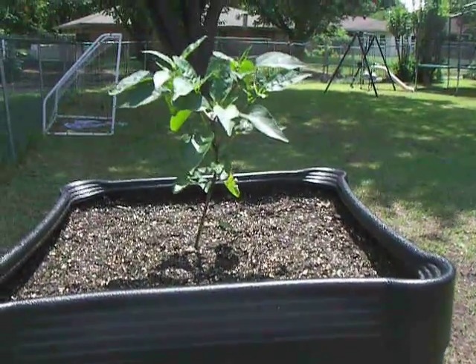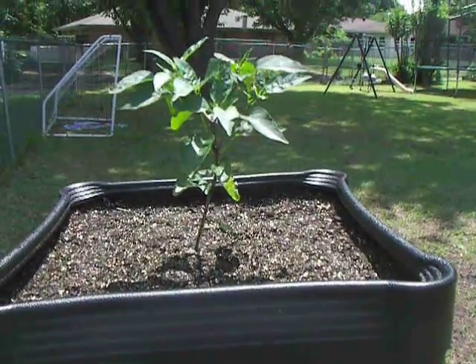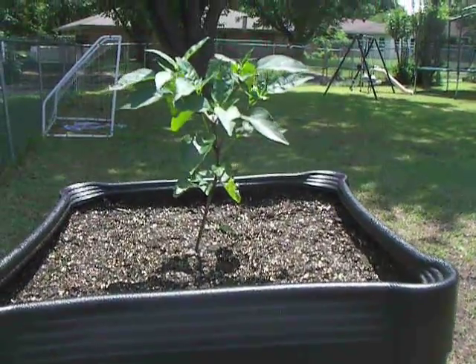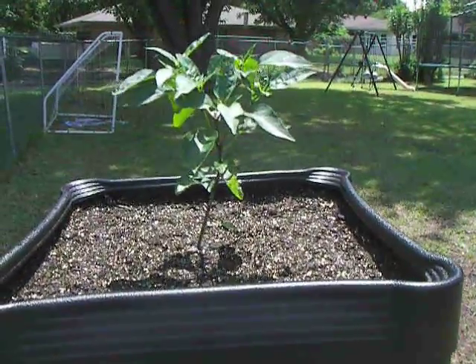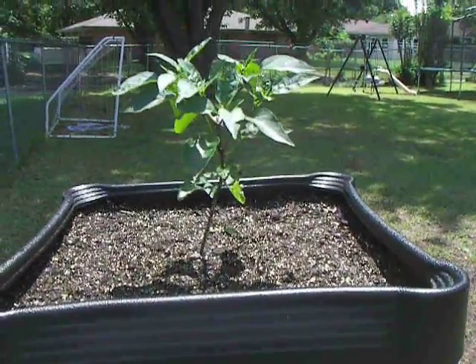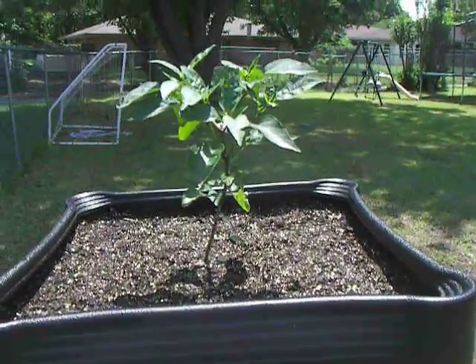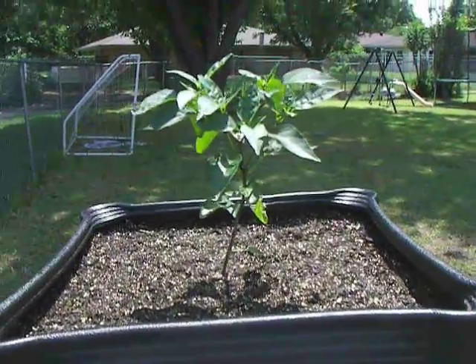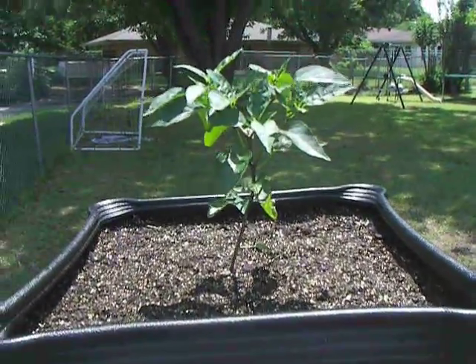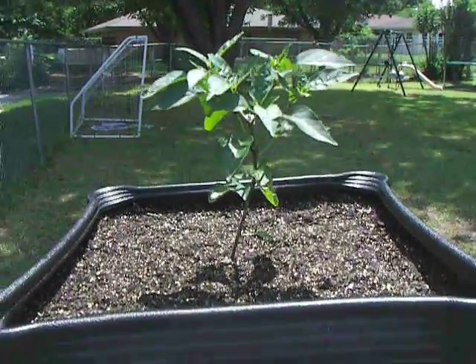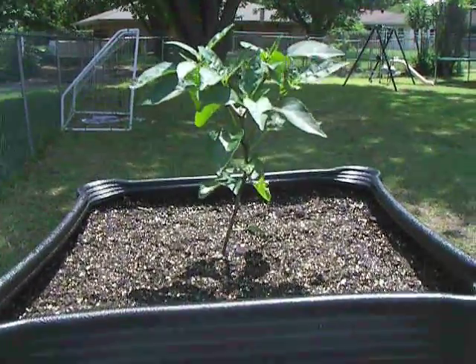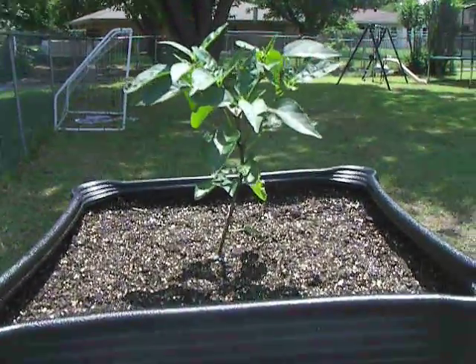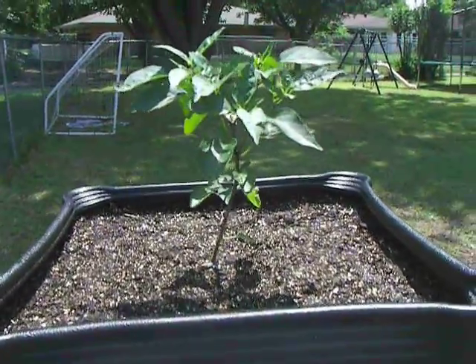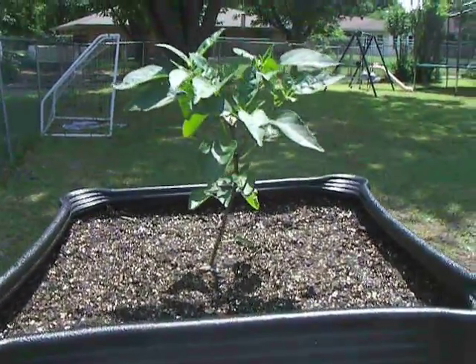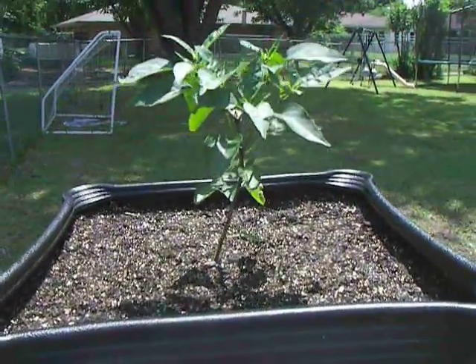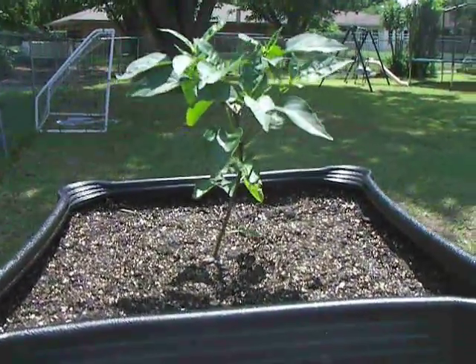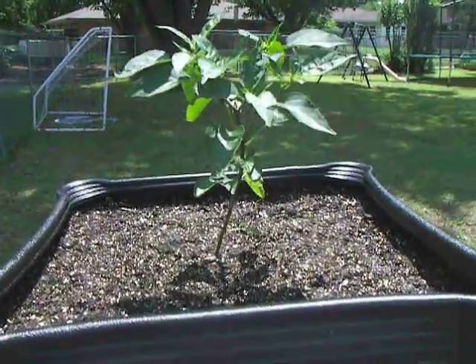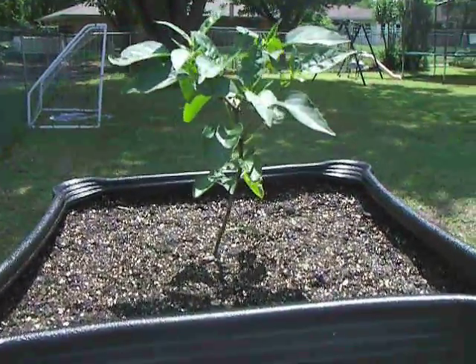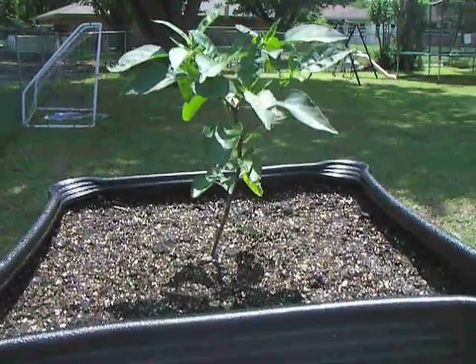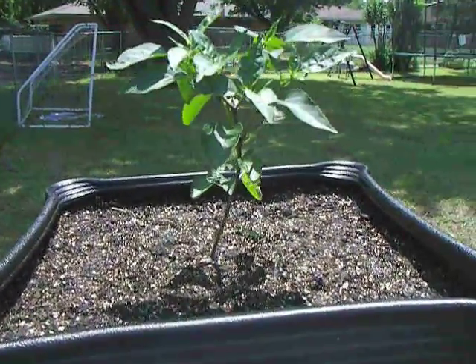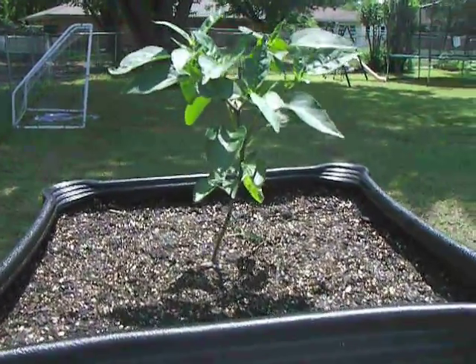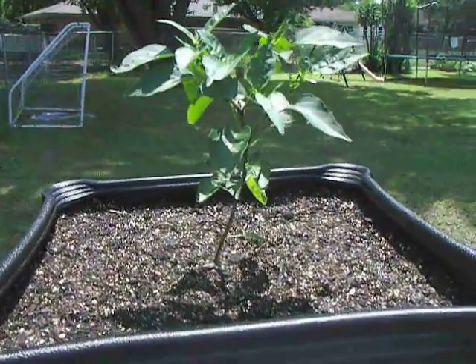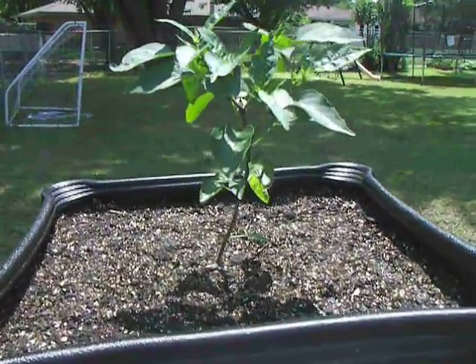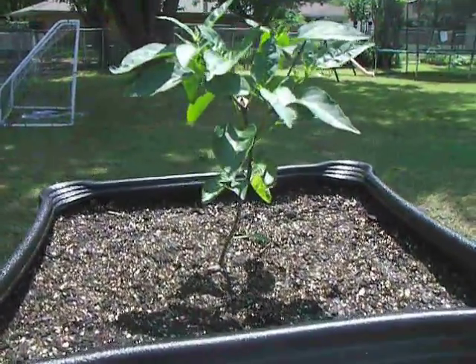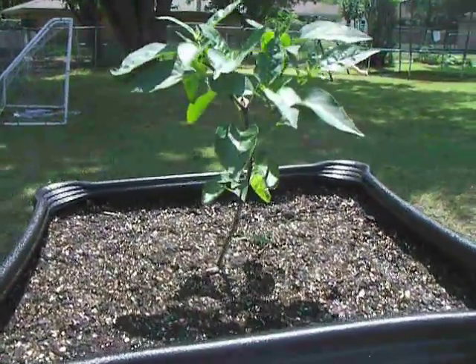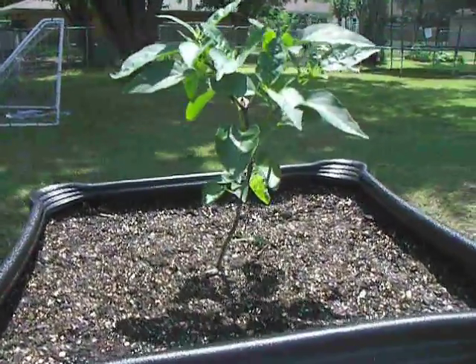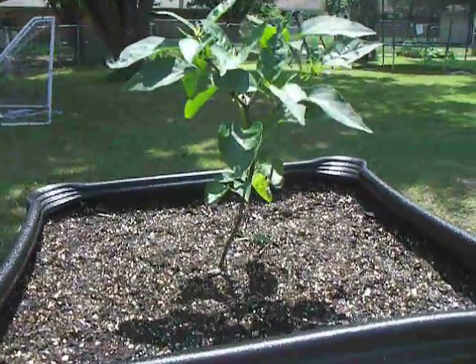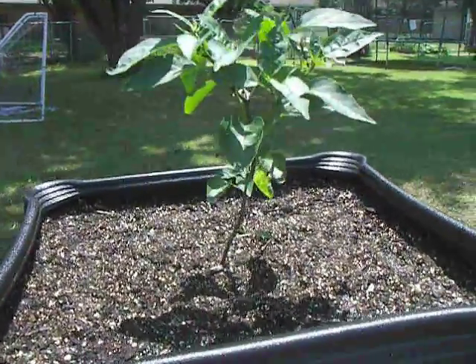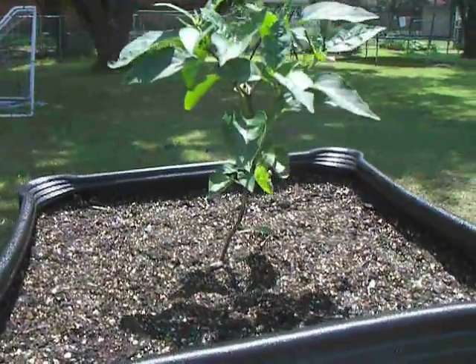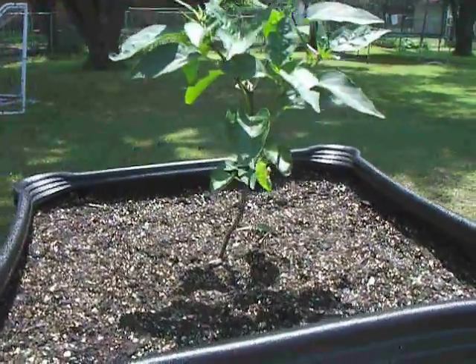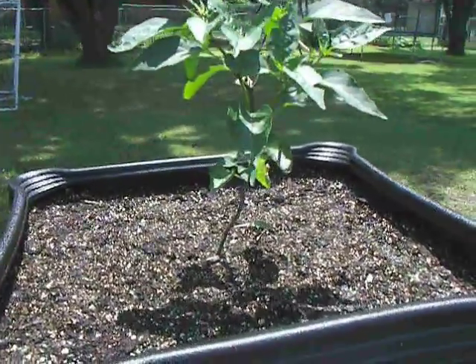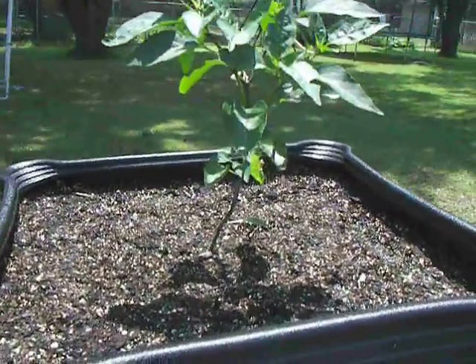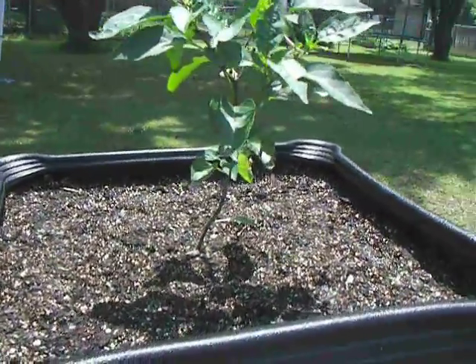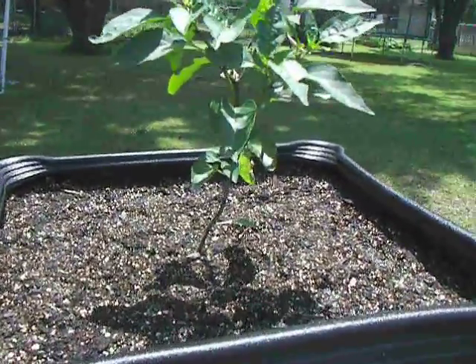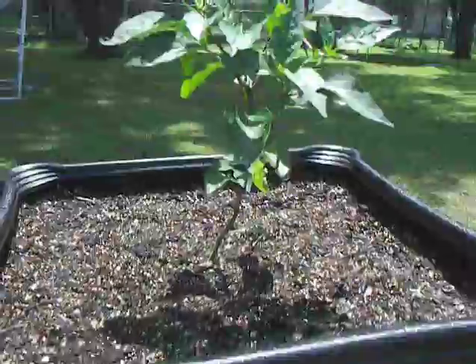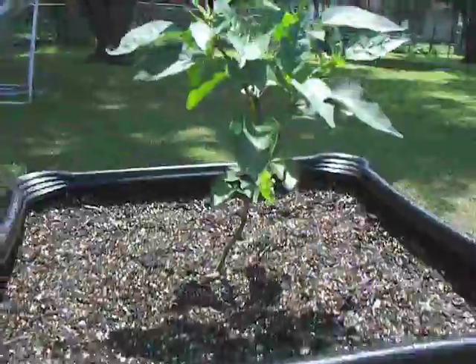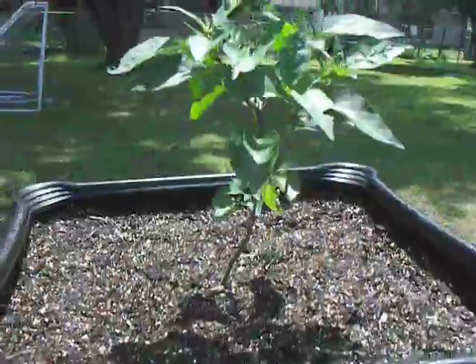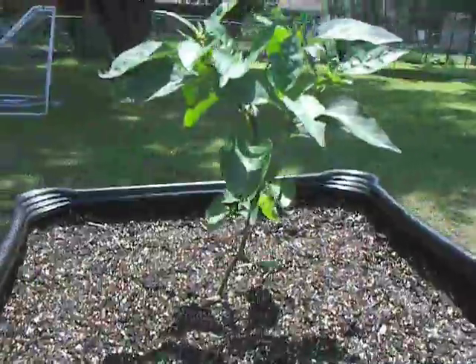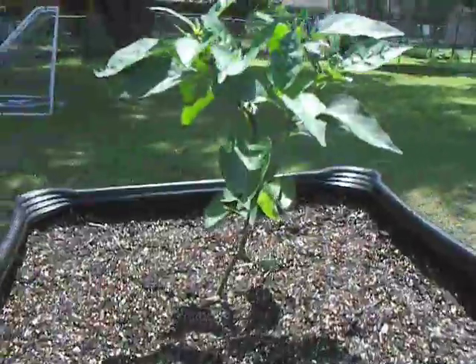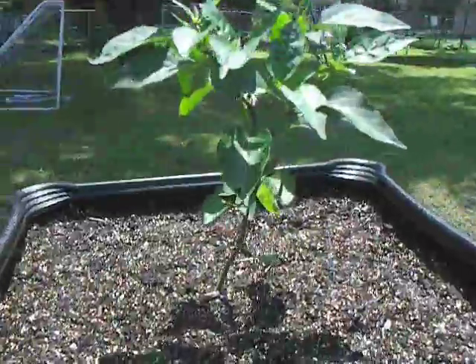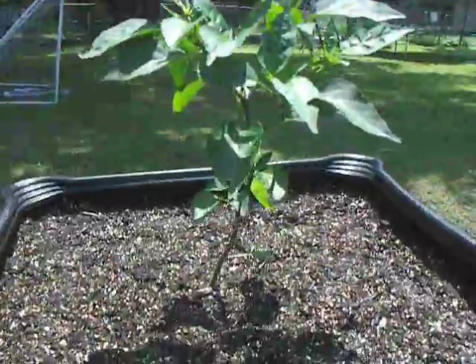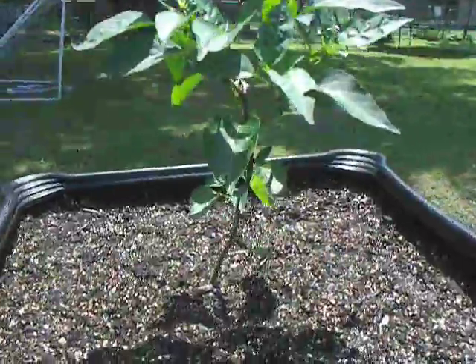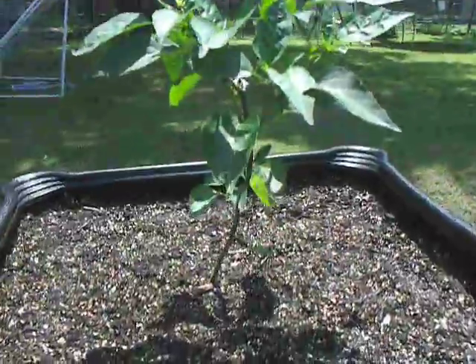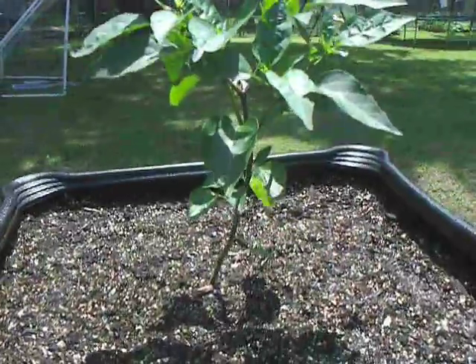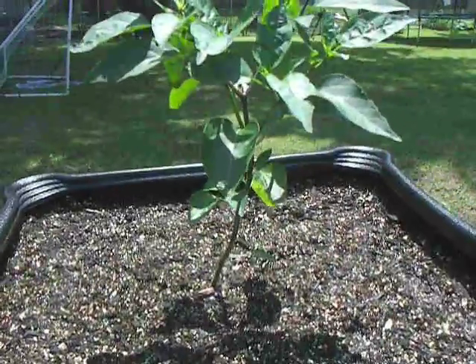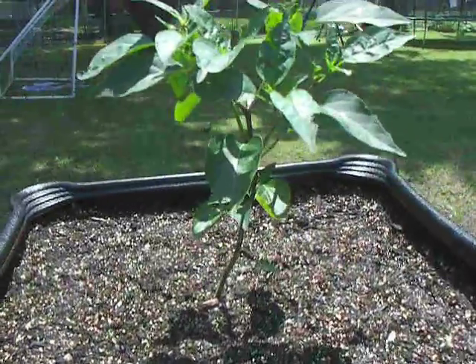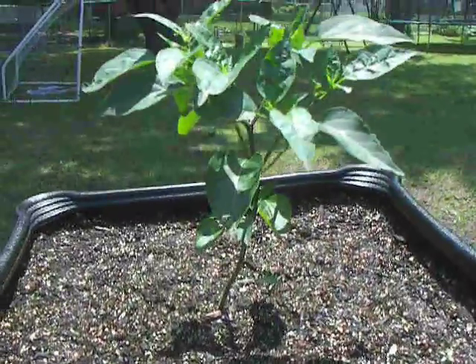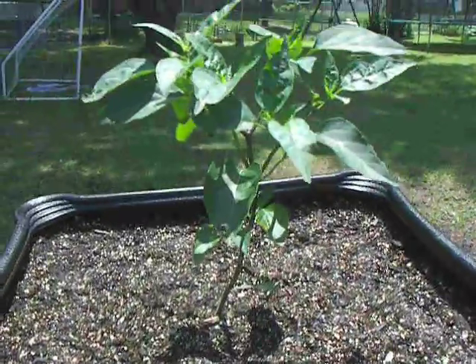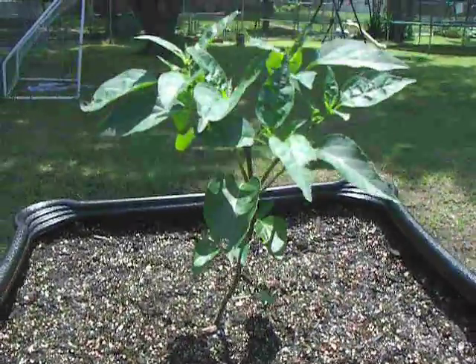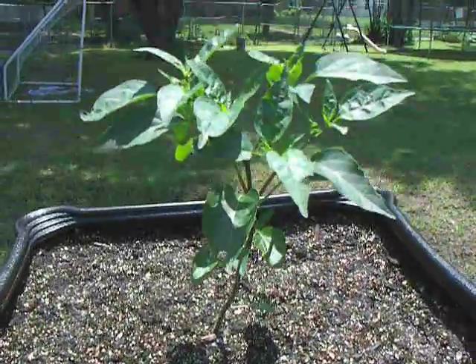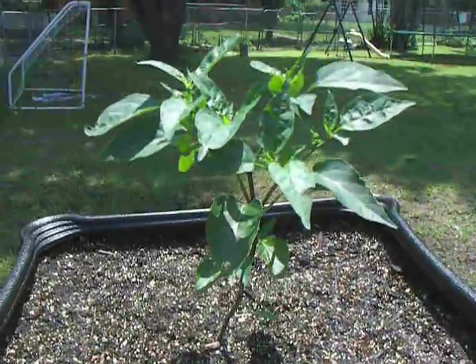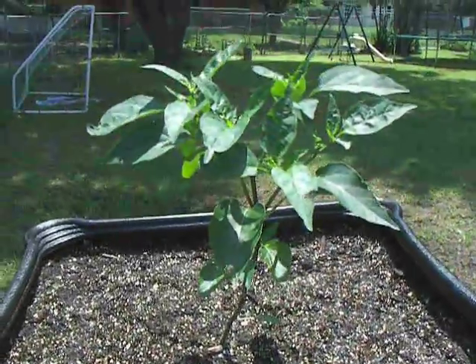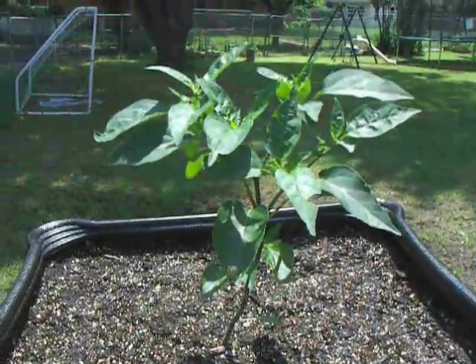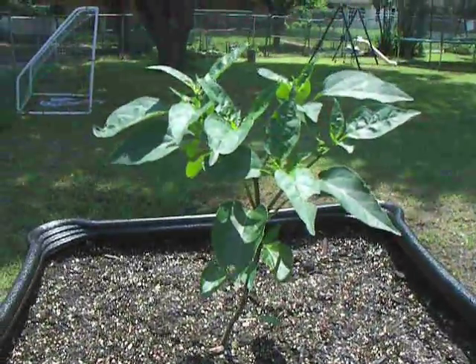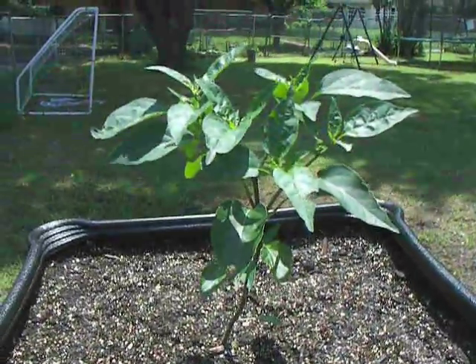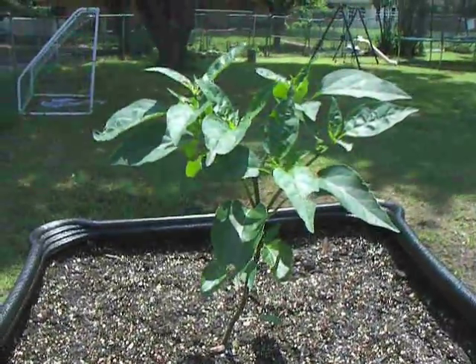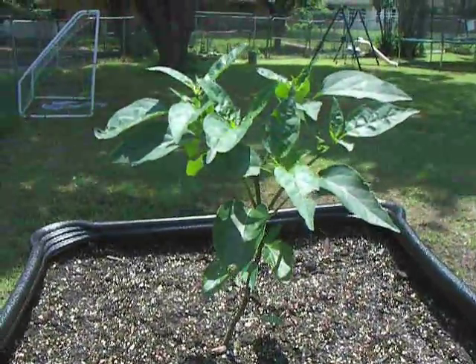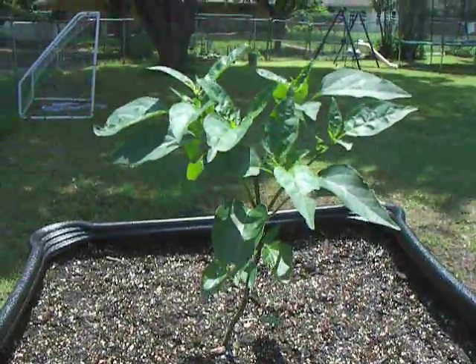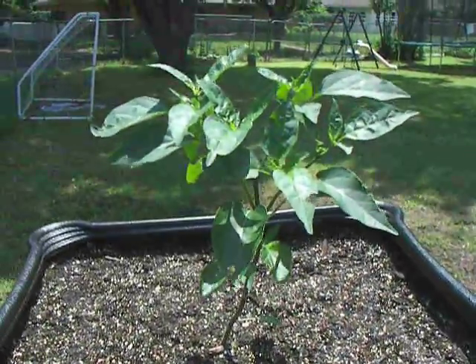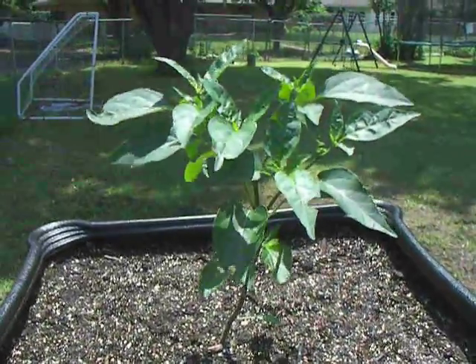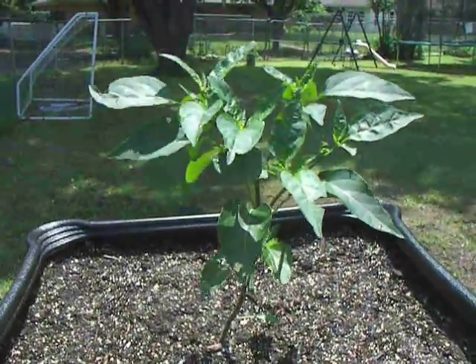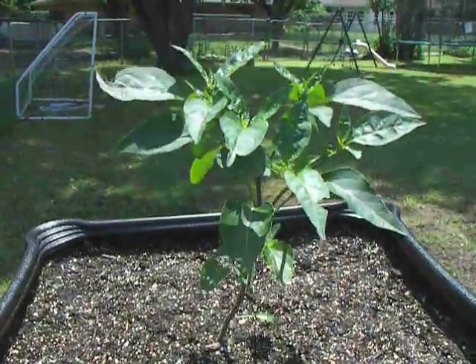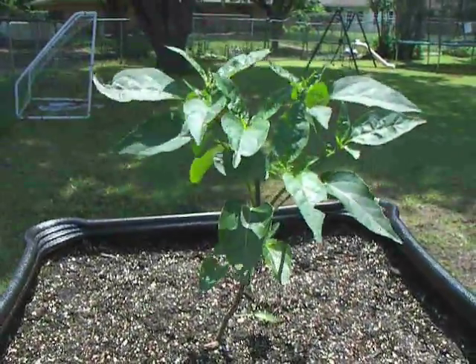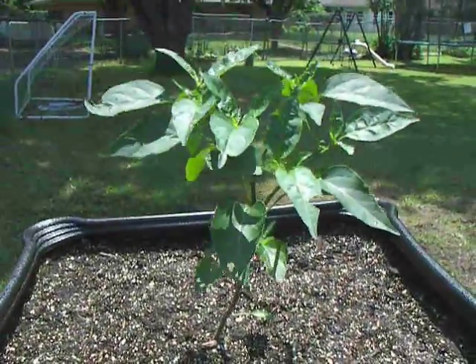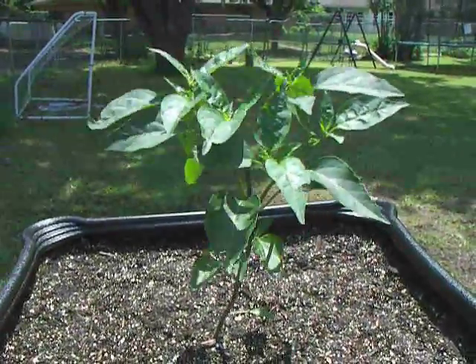Hello, it's Jenny. Today's going to be a quick update. I'm a busy girl today. Anyway, here's my jalapeno plant.